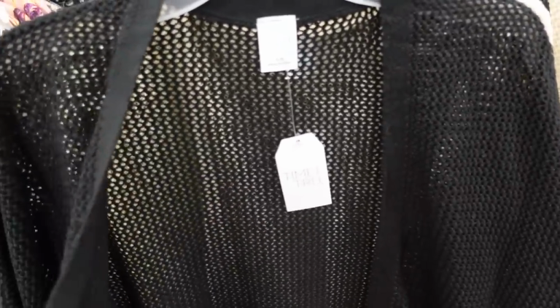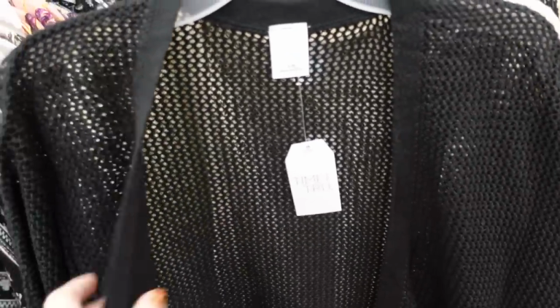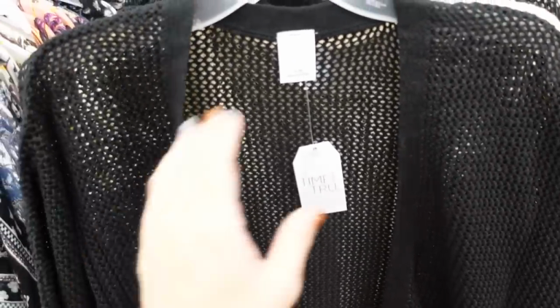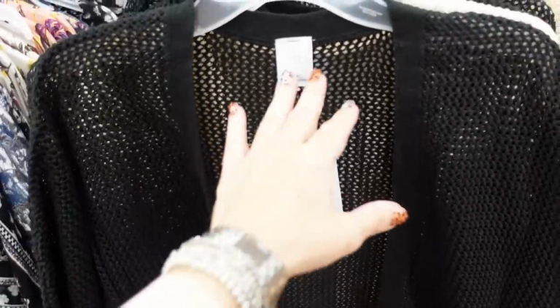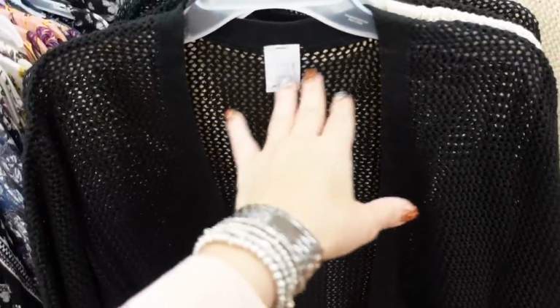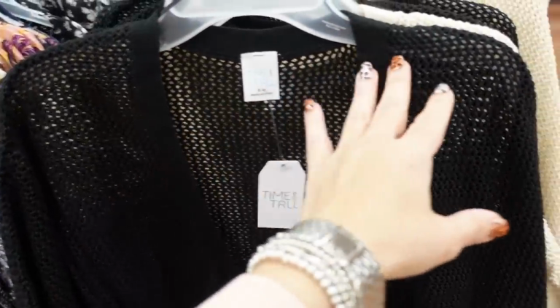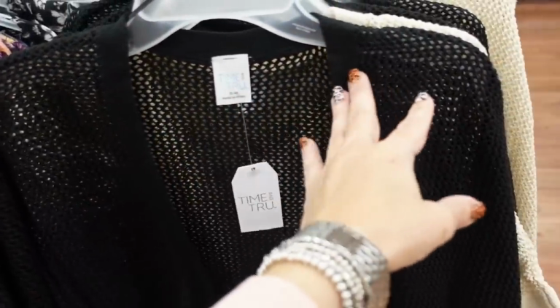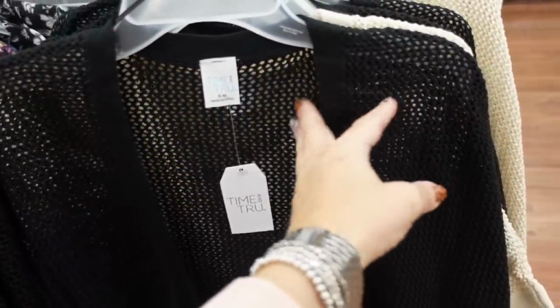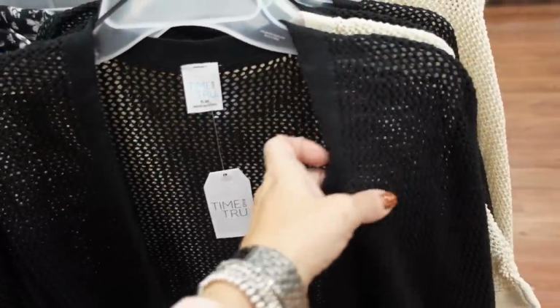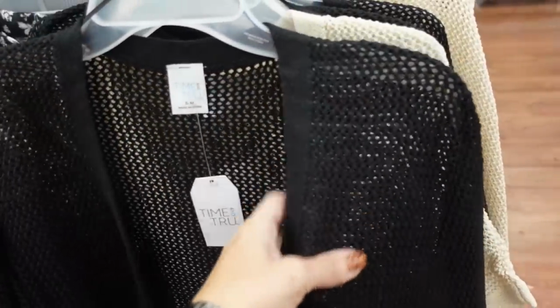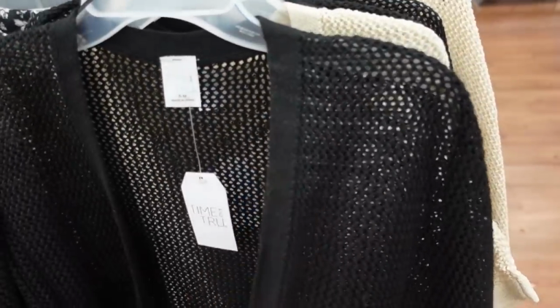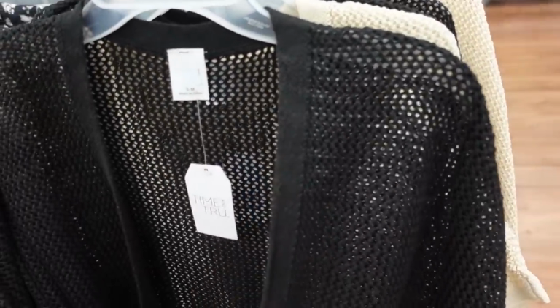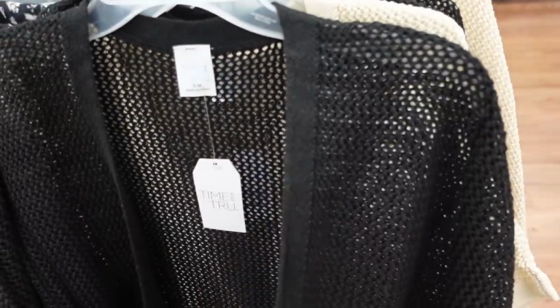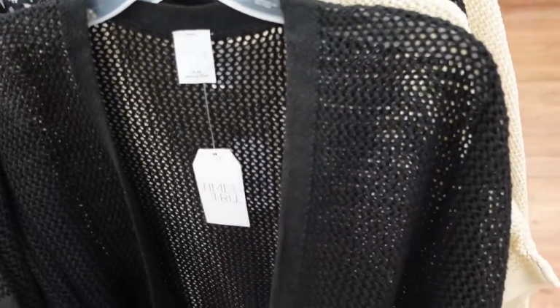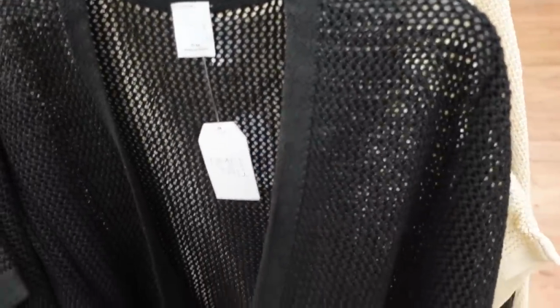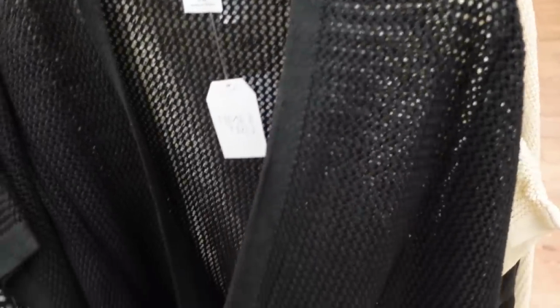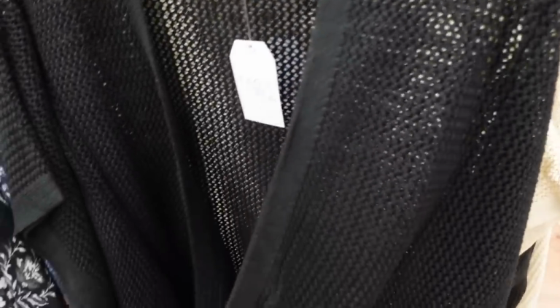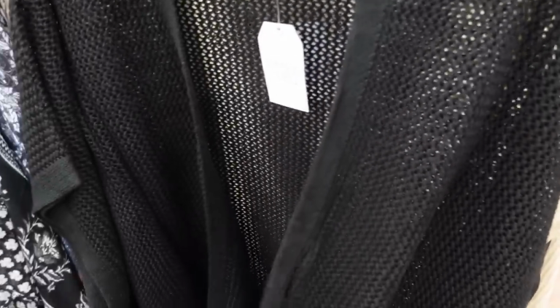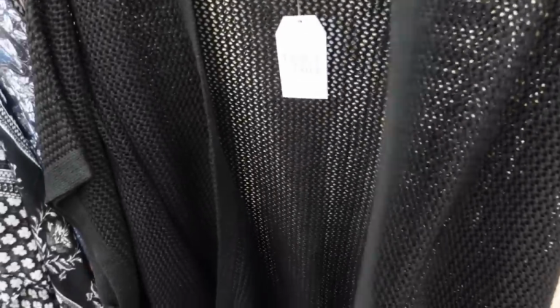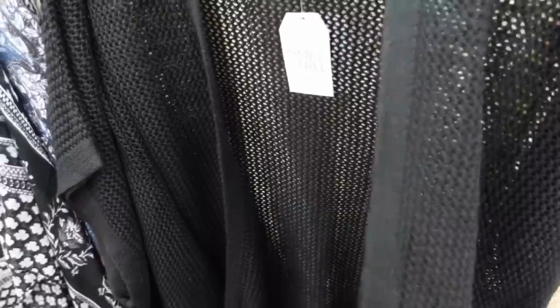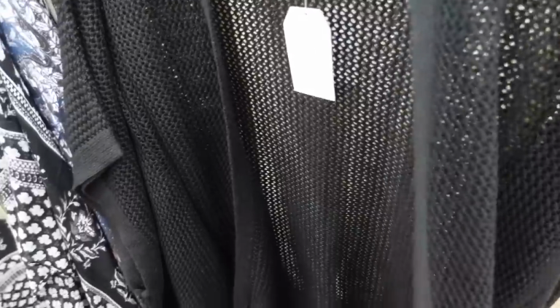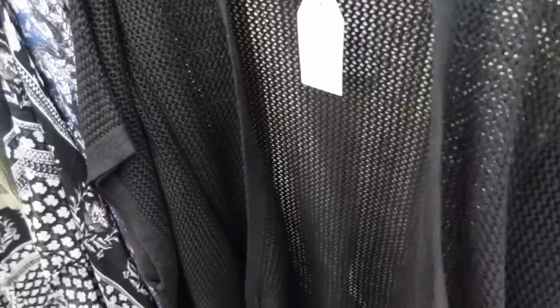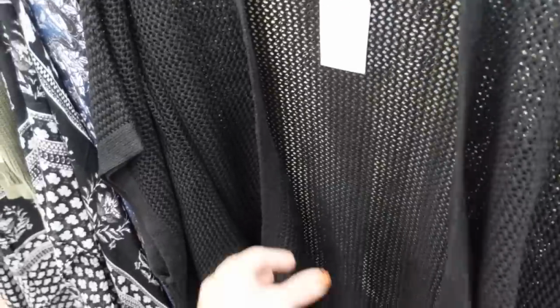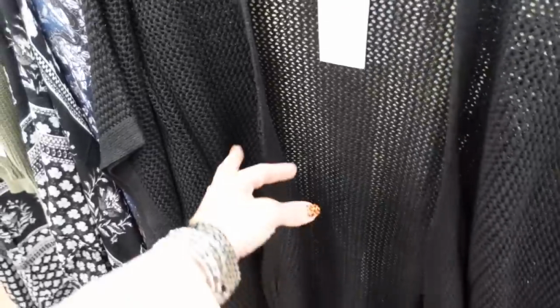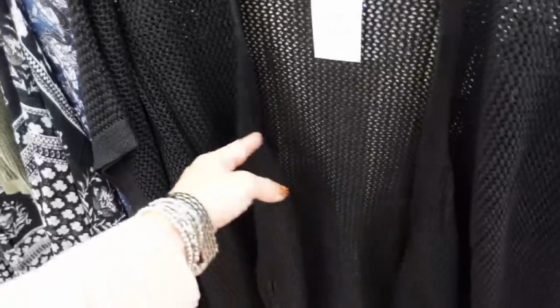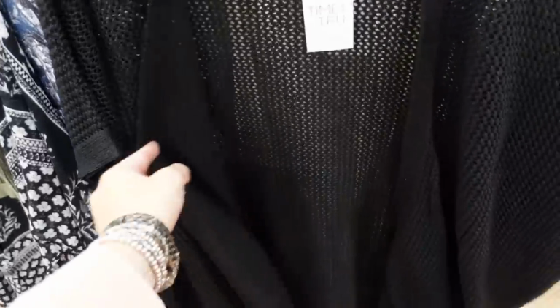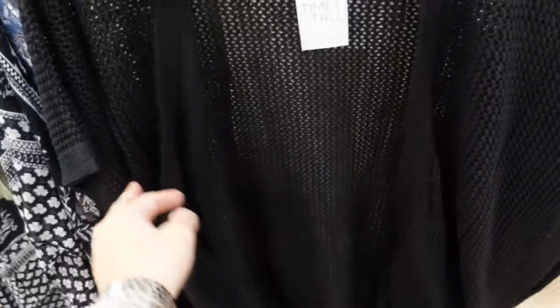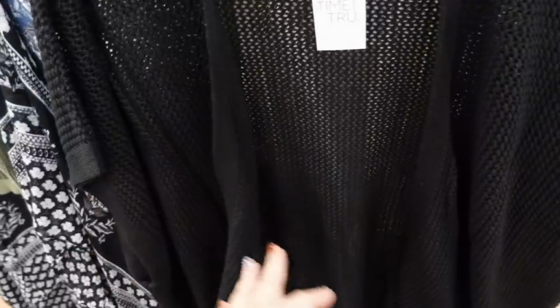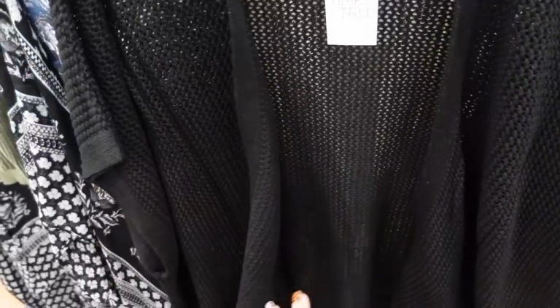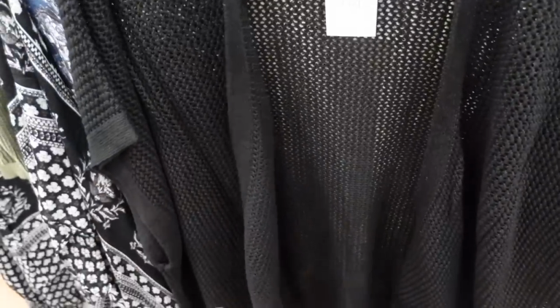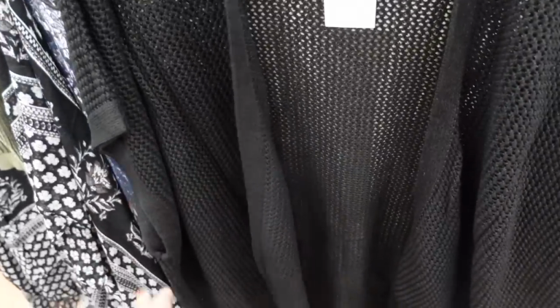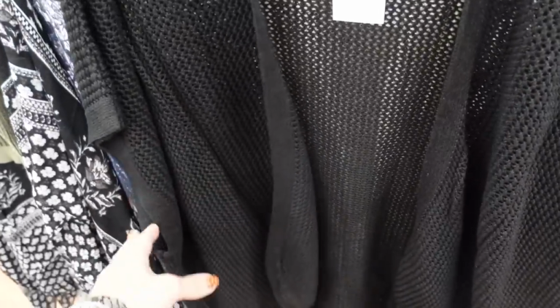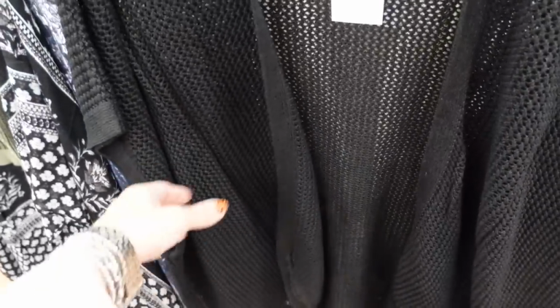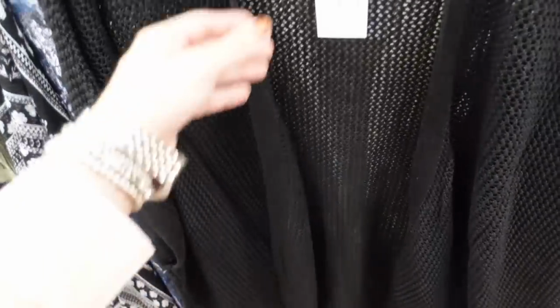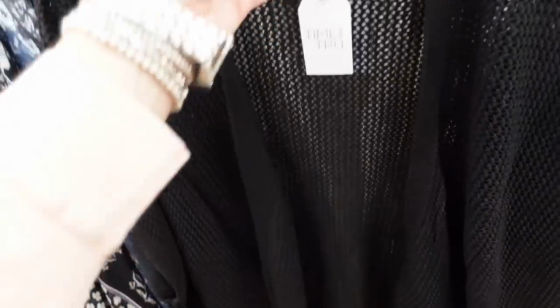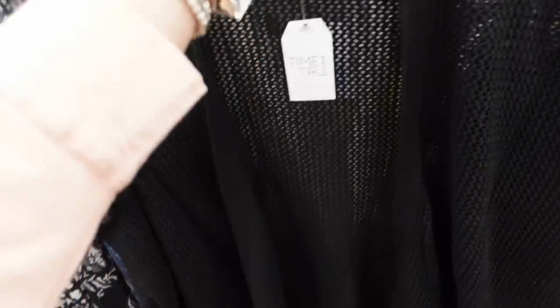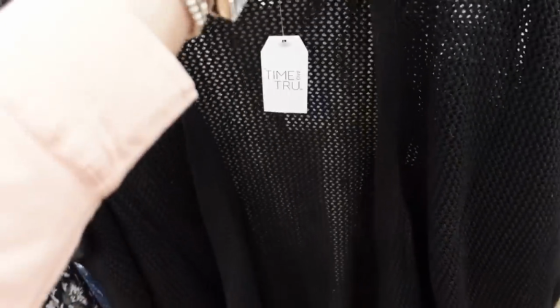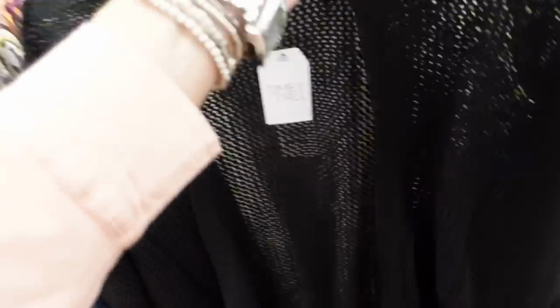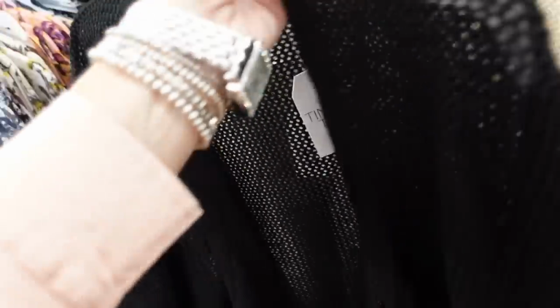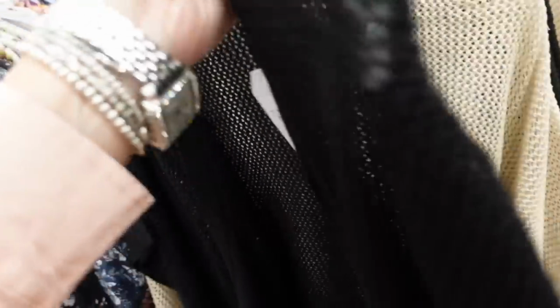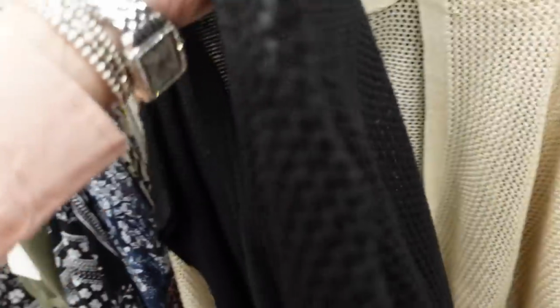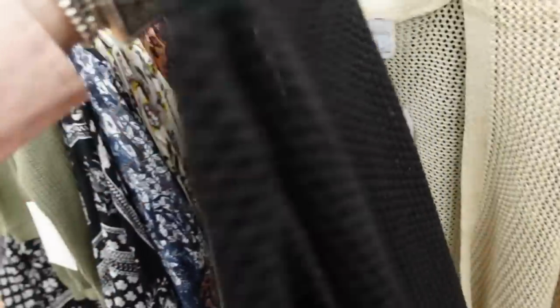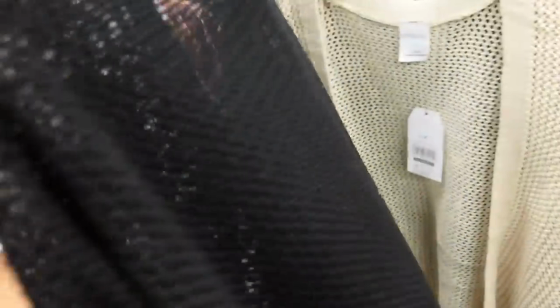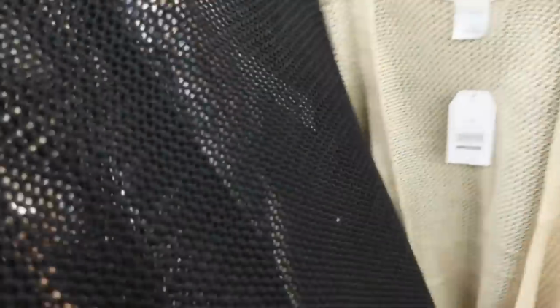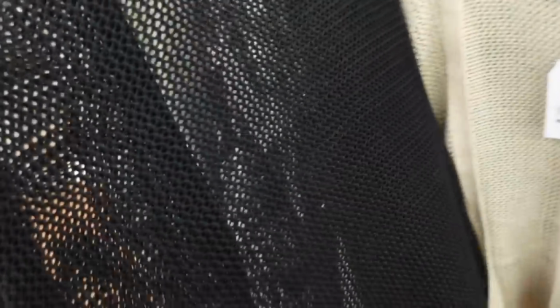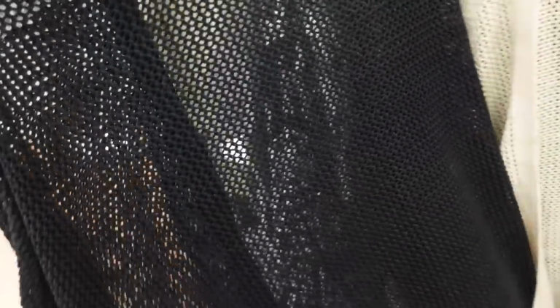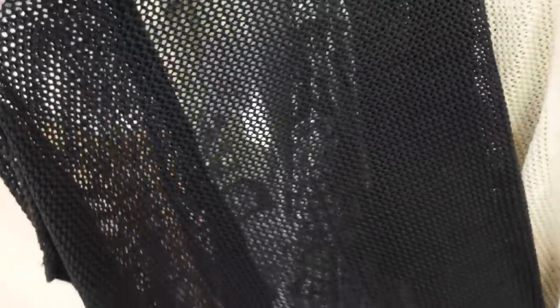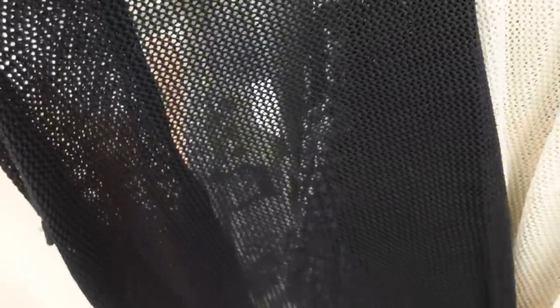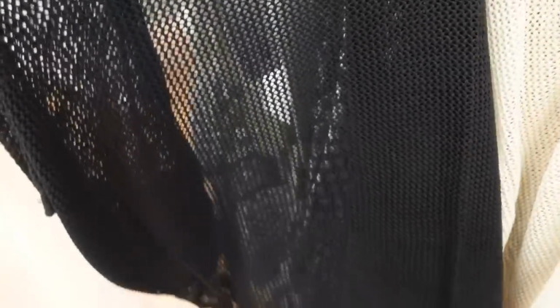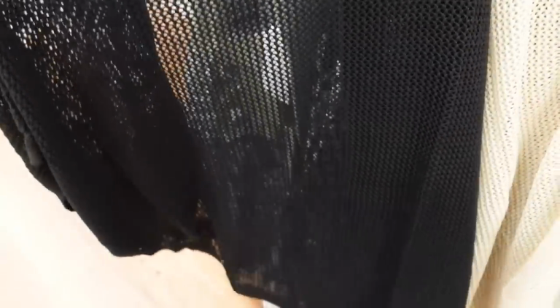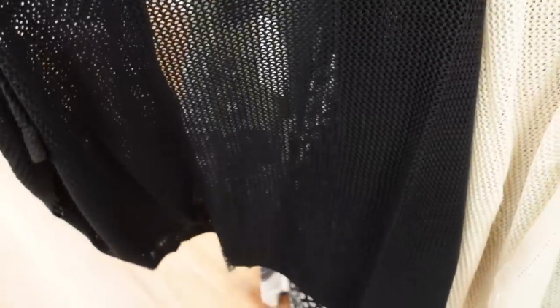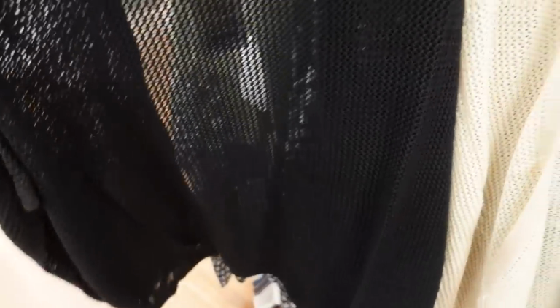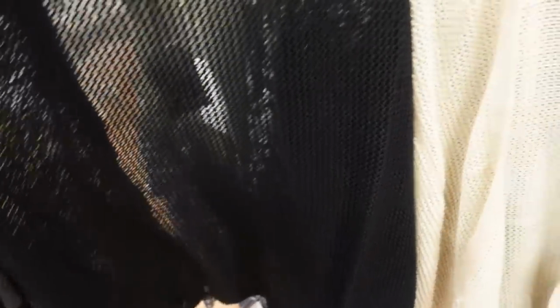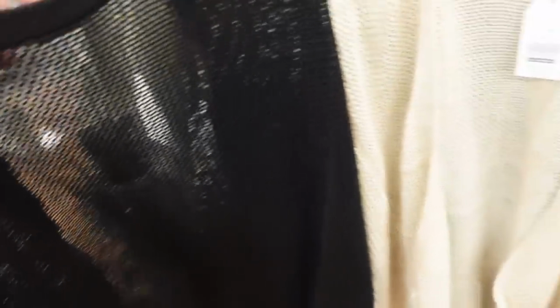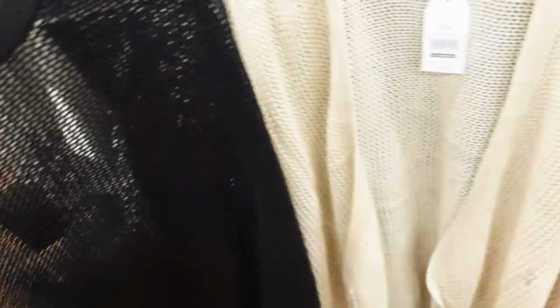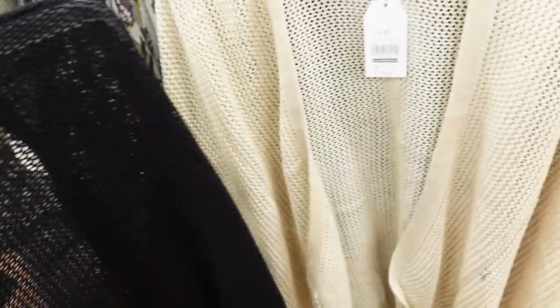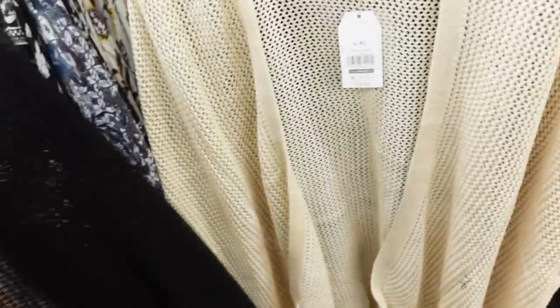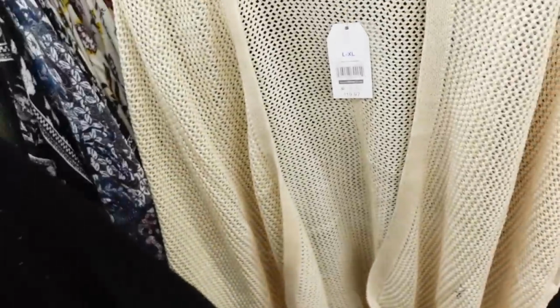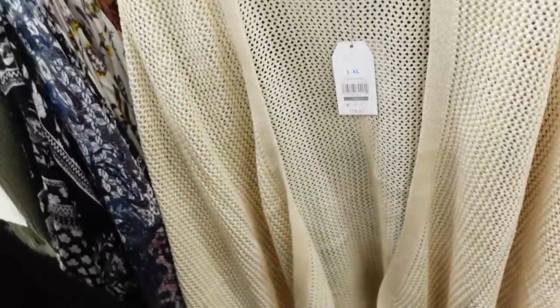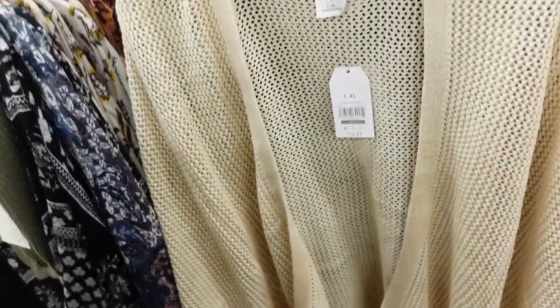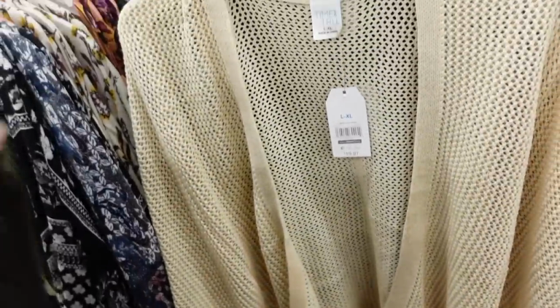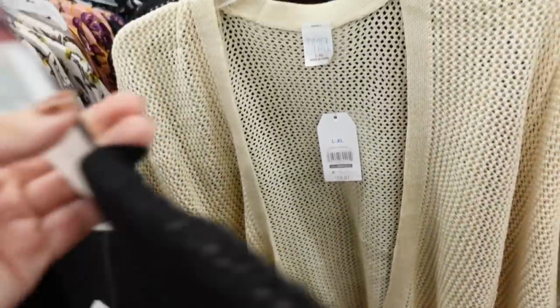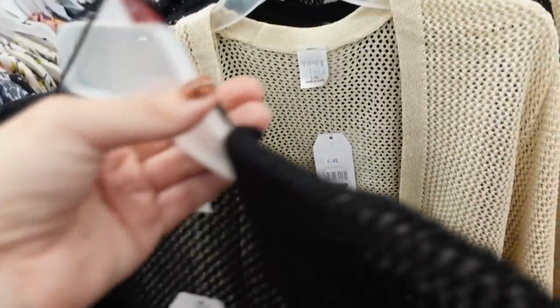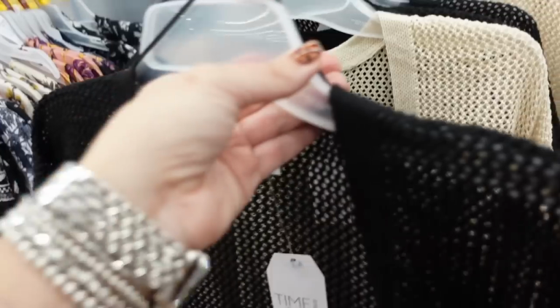Also seeing a new open knitted topper — double sizes, open front, really nice lining. In black and beige. They're $19.99.